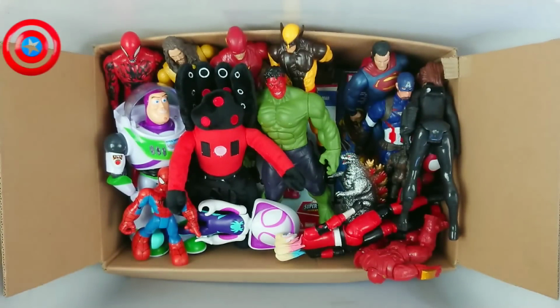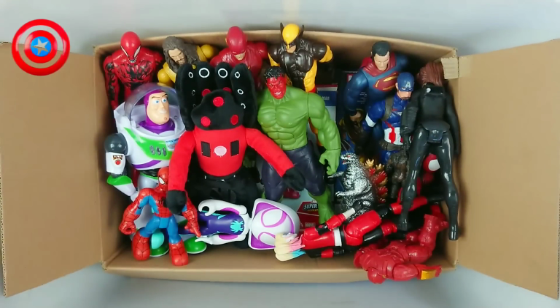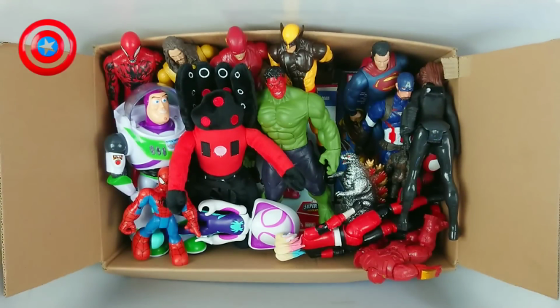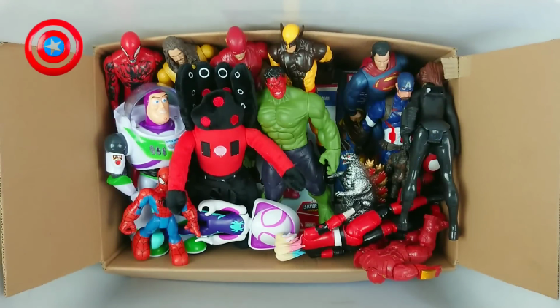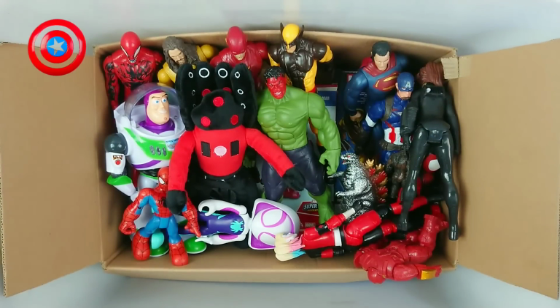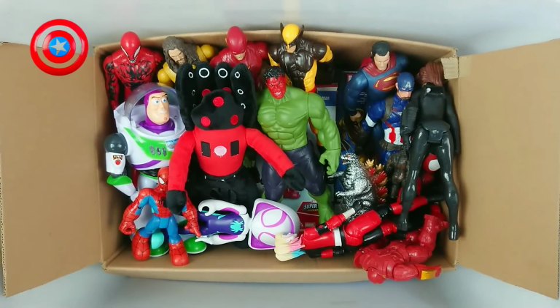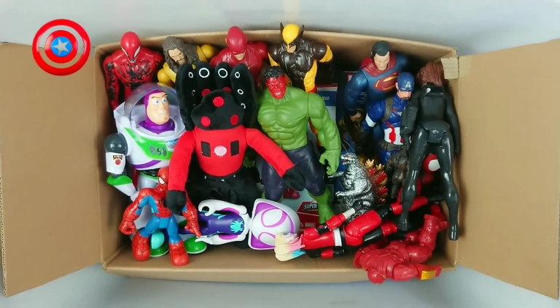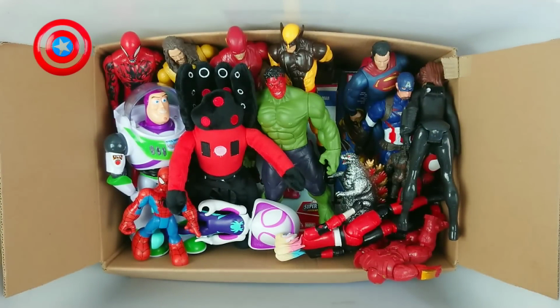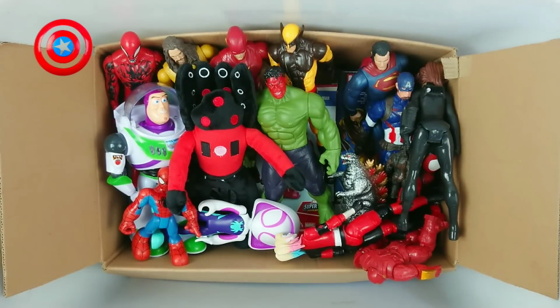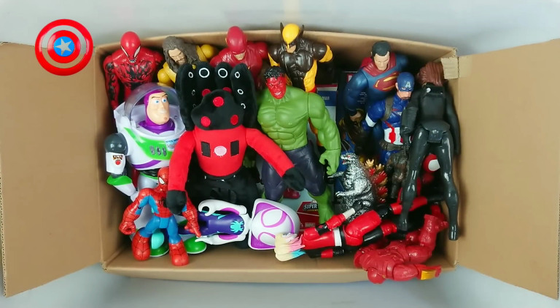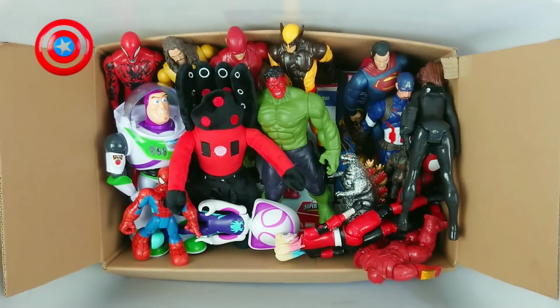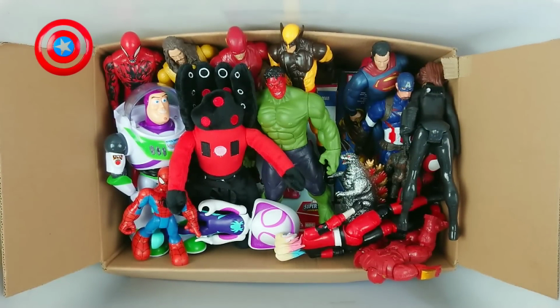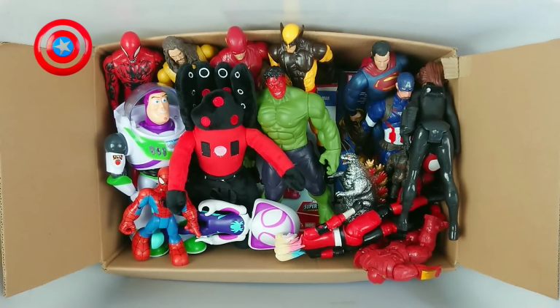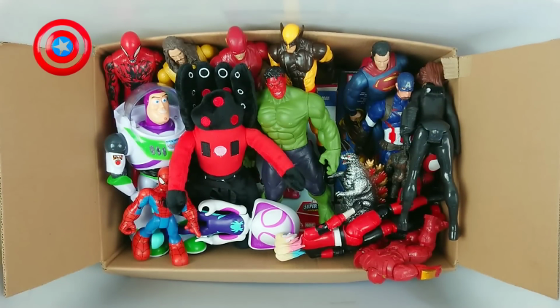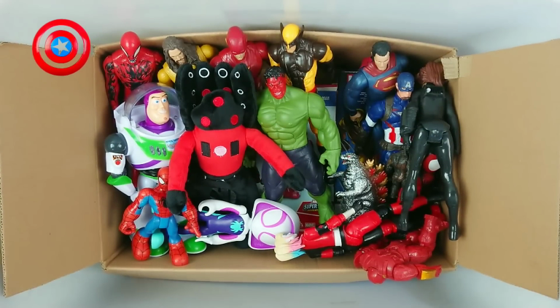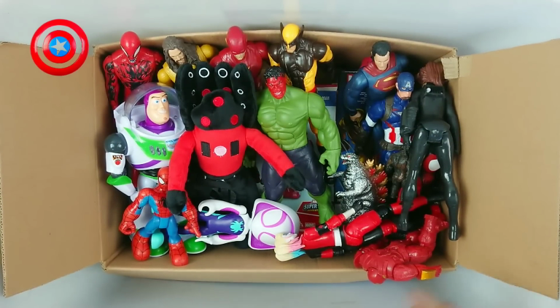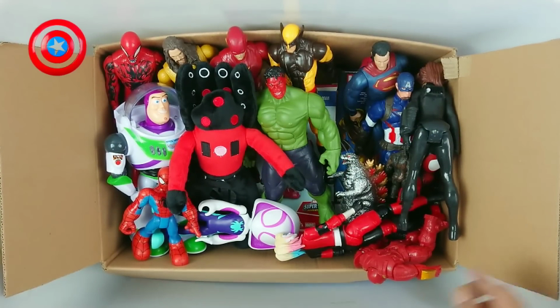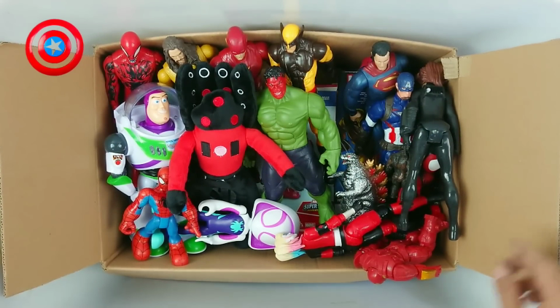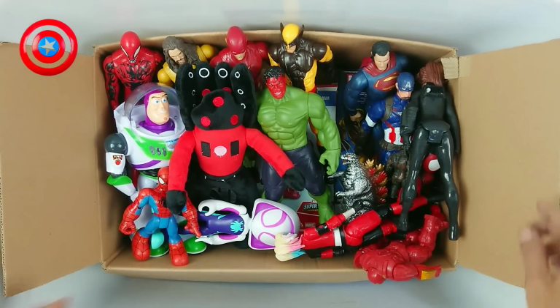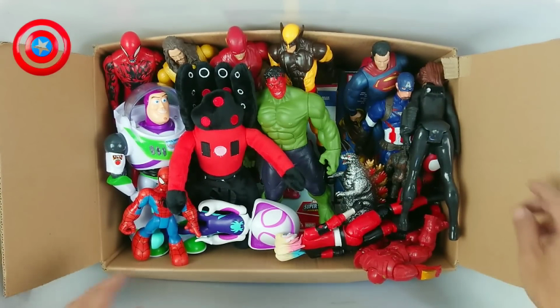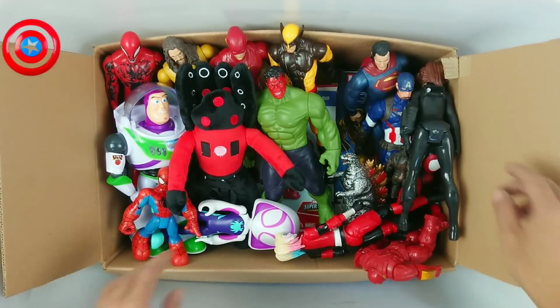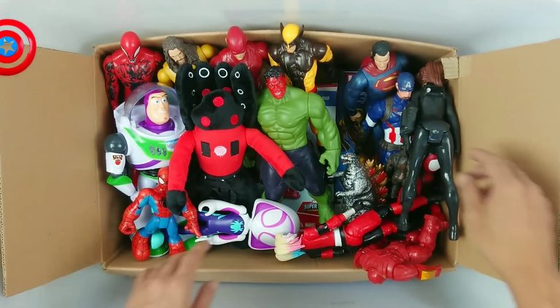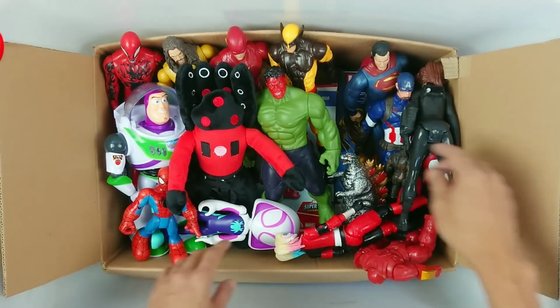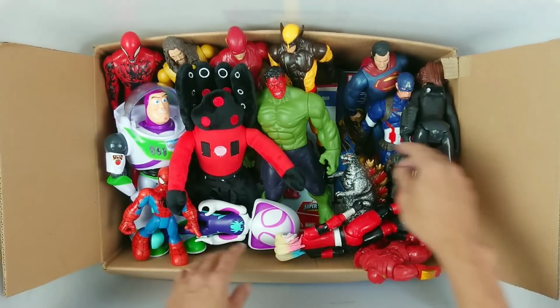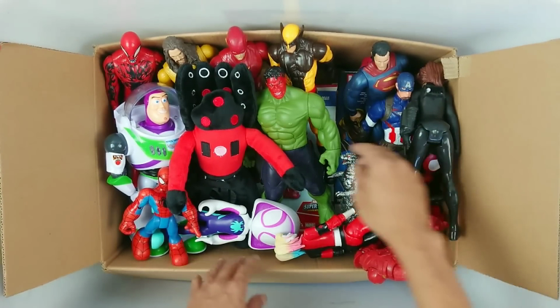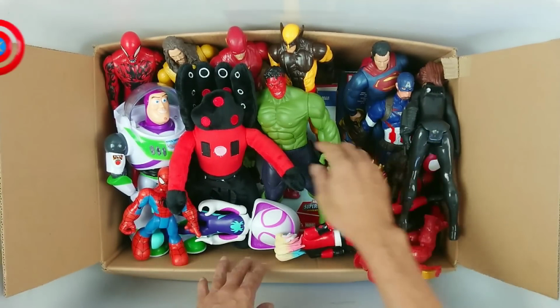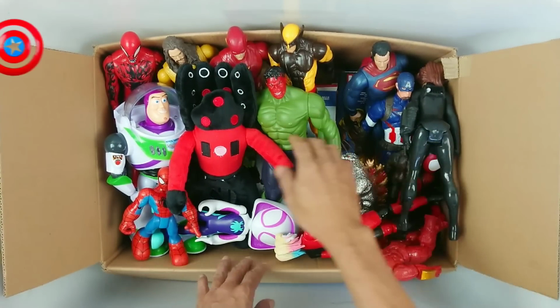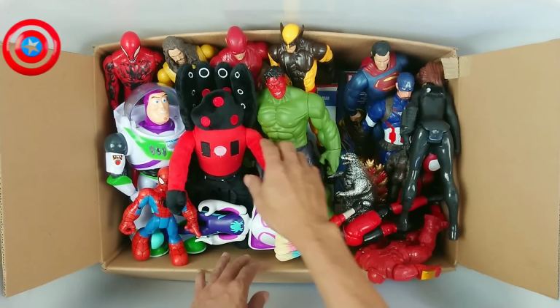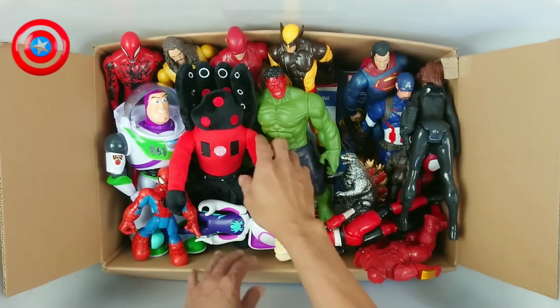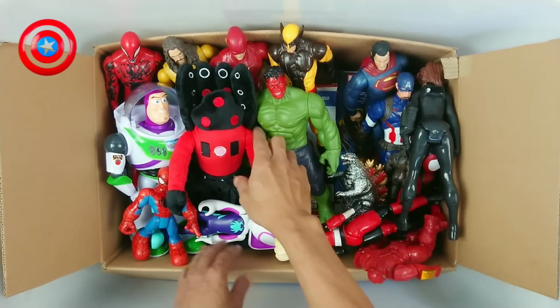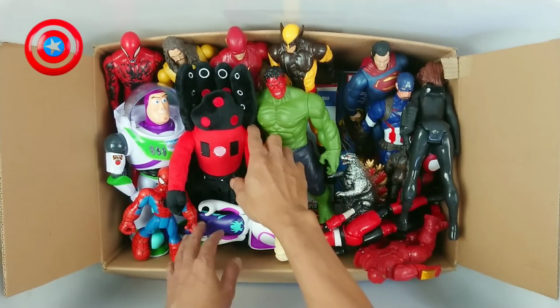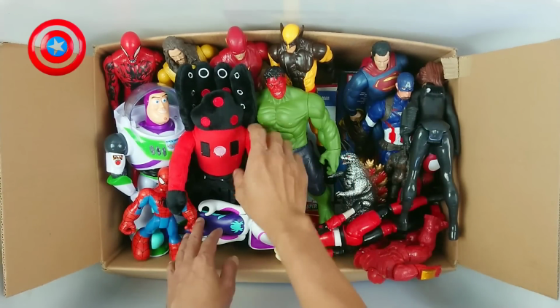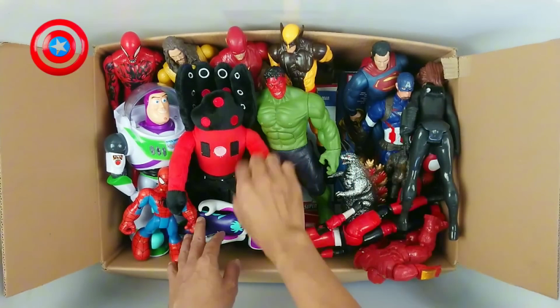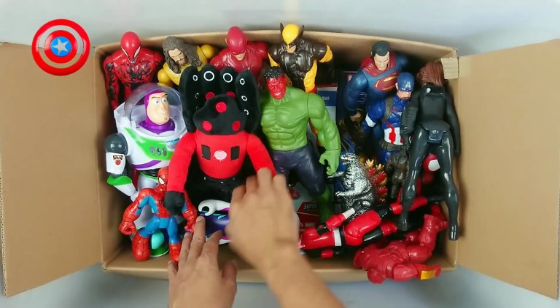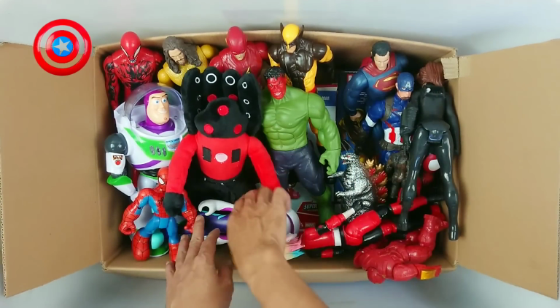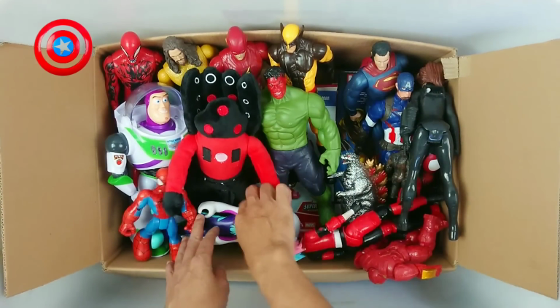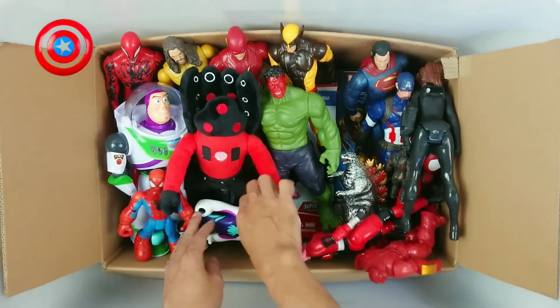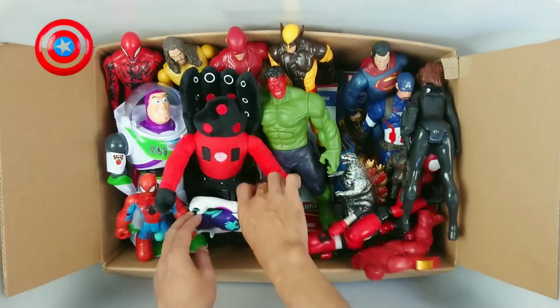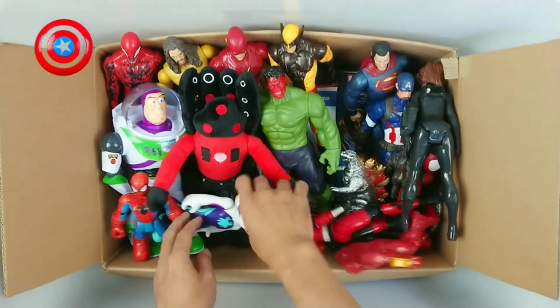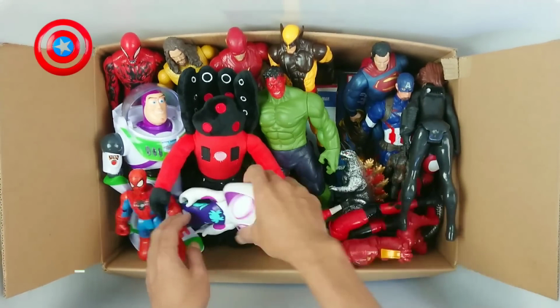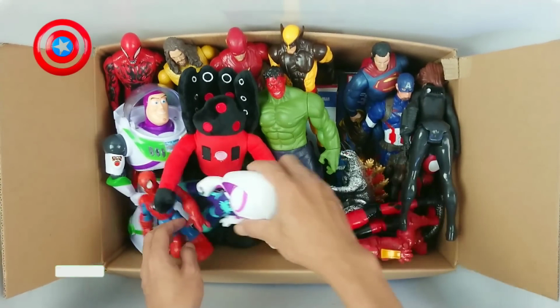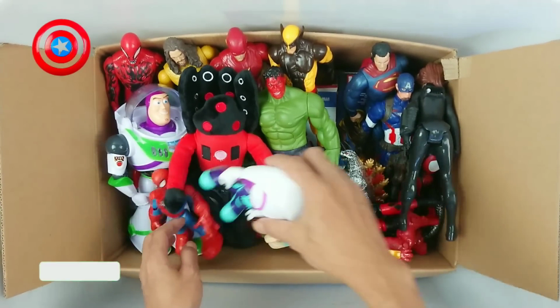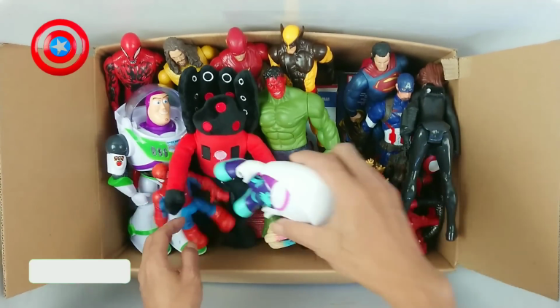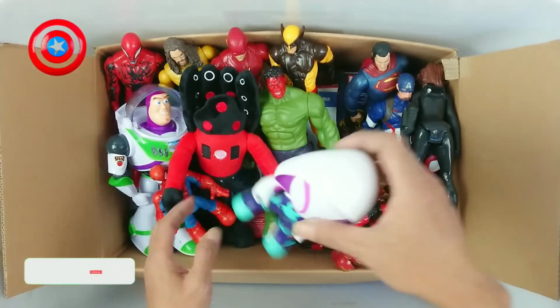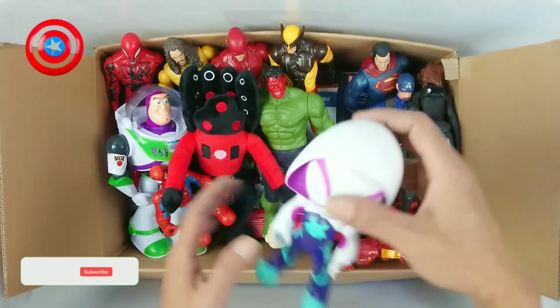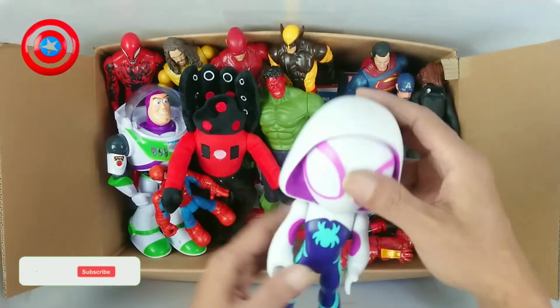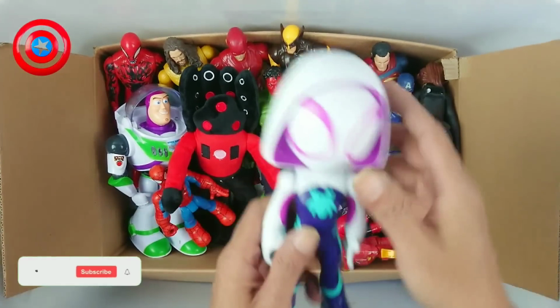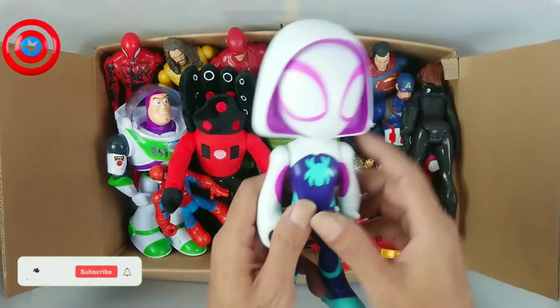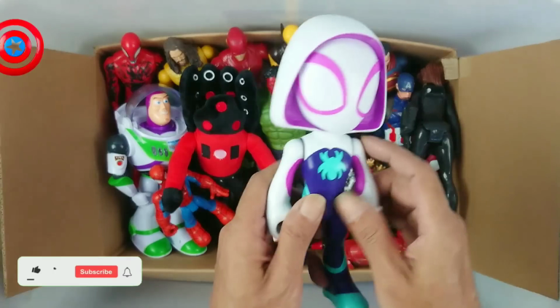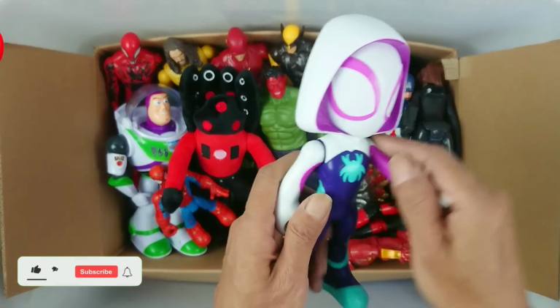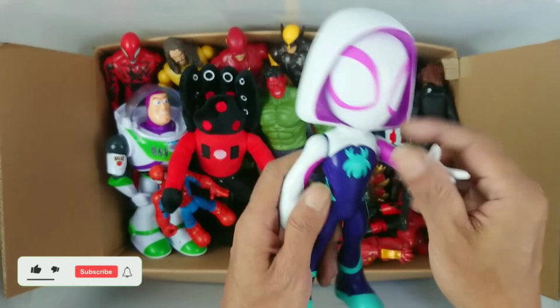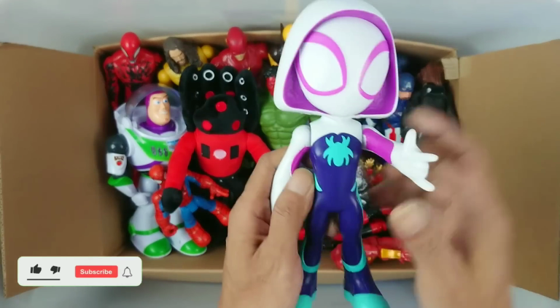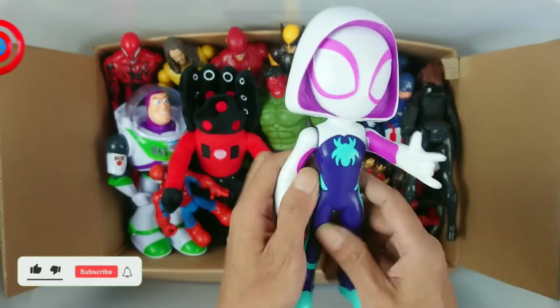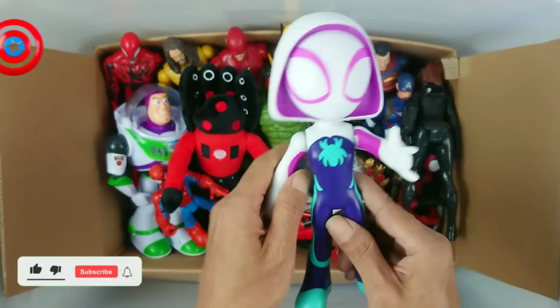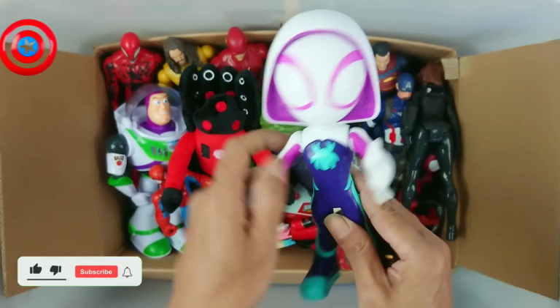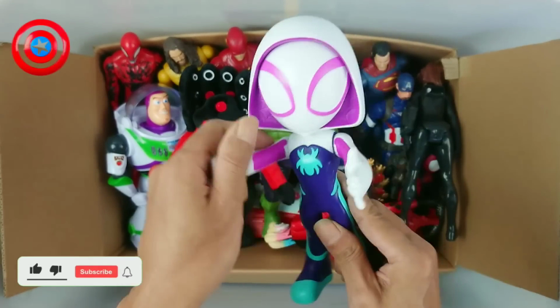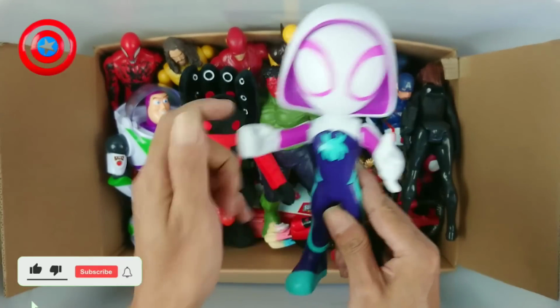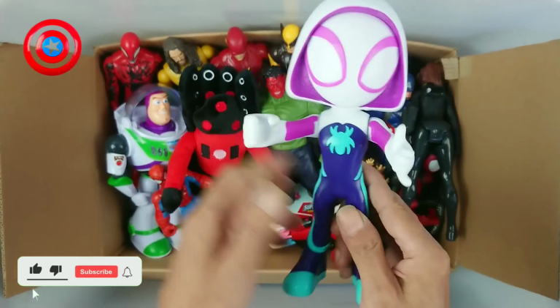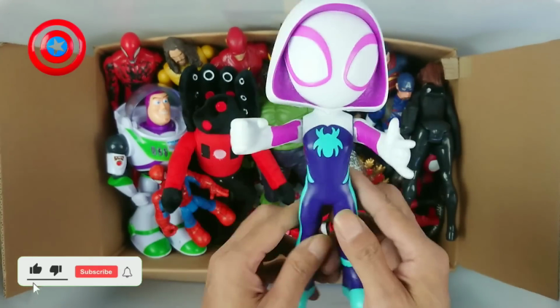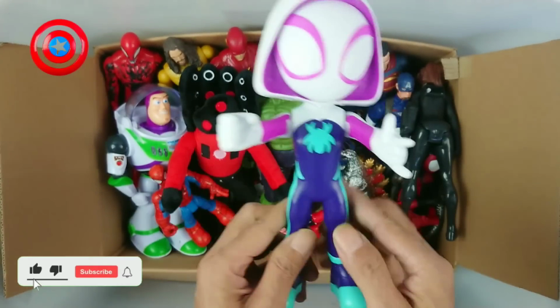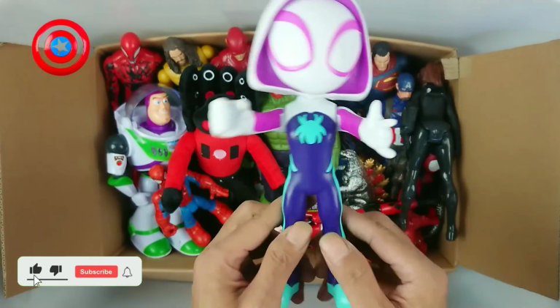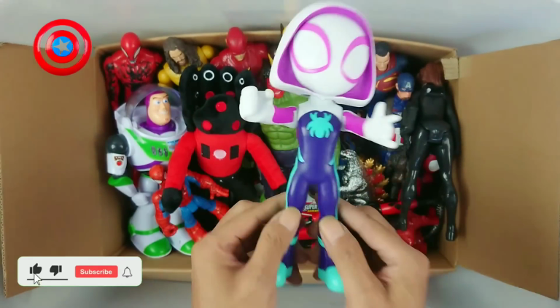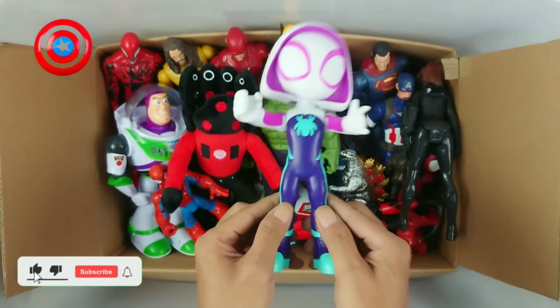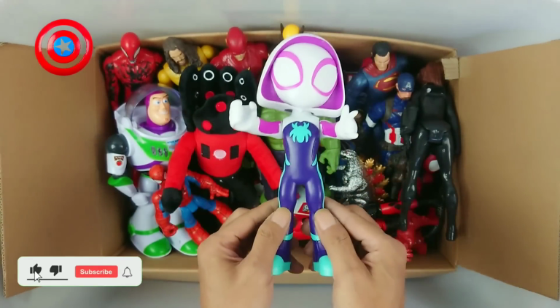Okay, next. And this is wow, two spider figures! Wow!